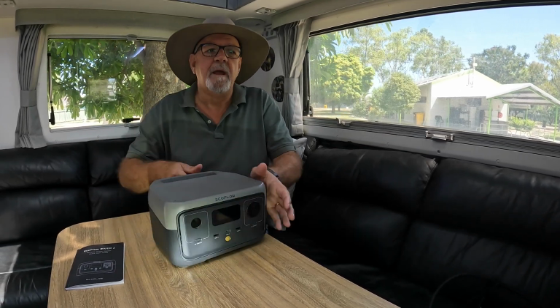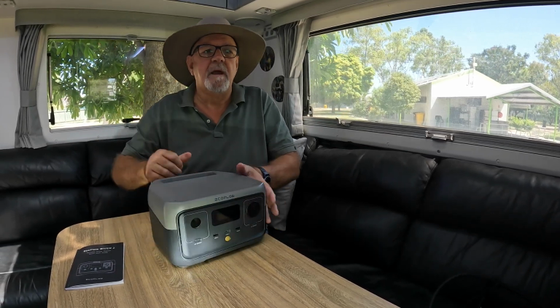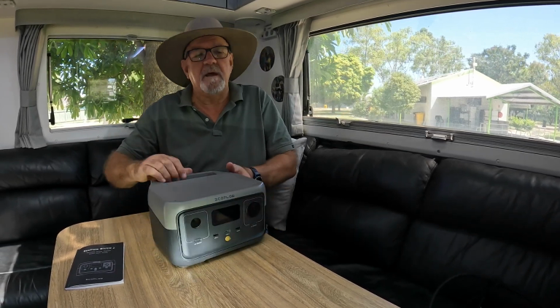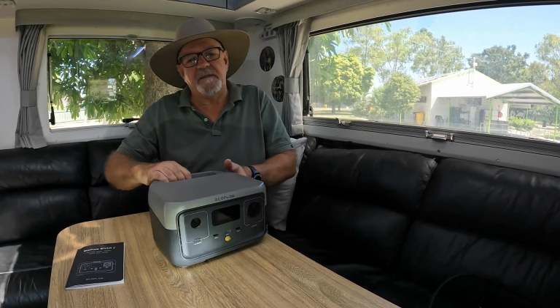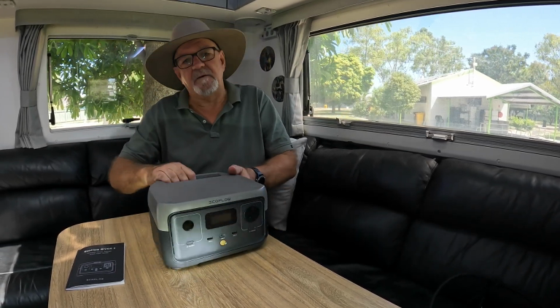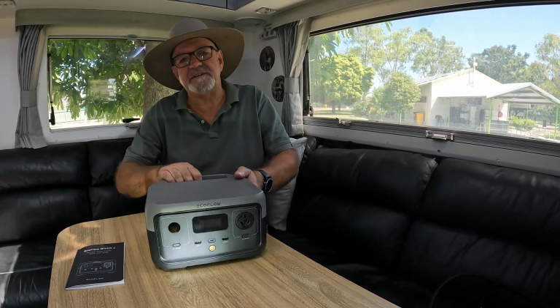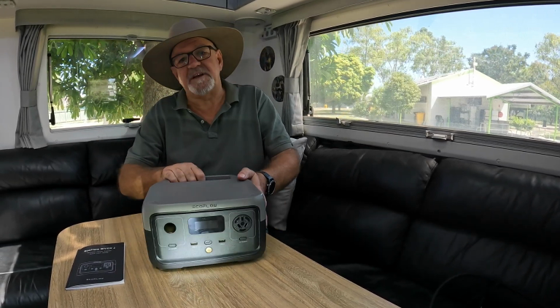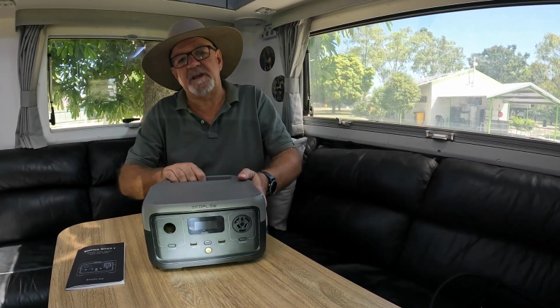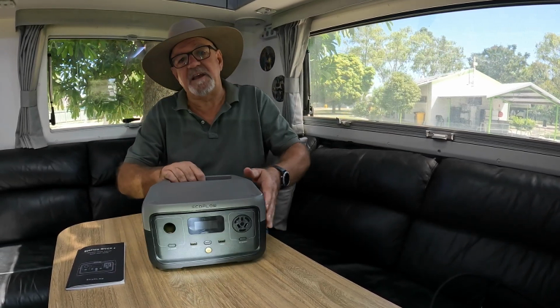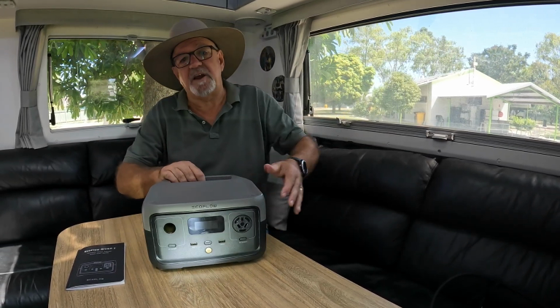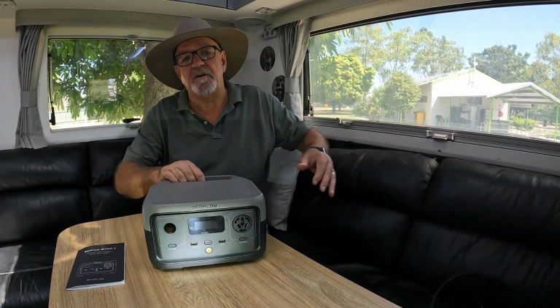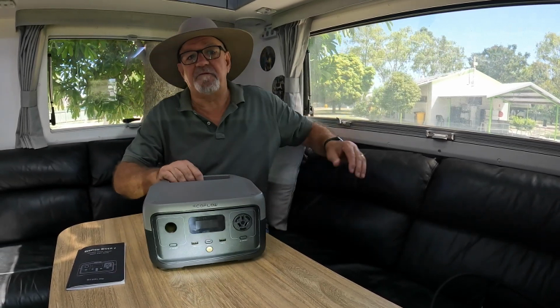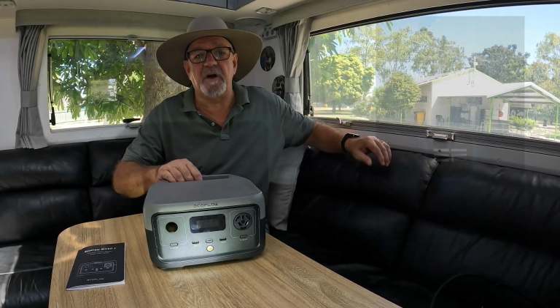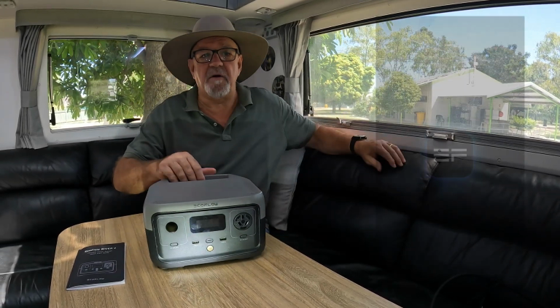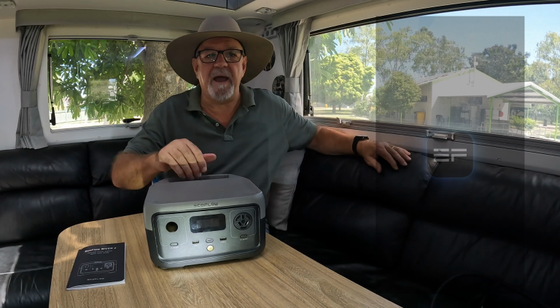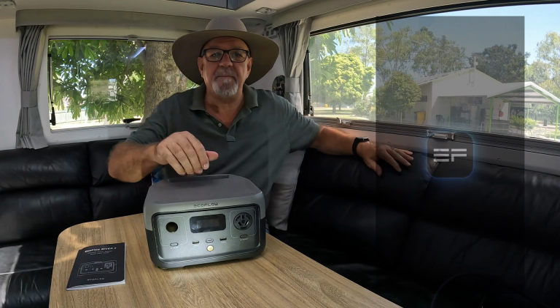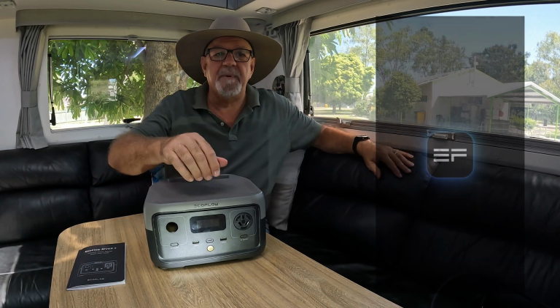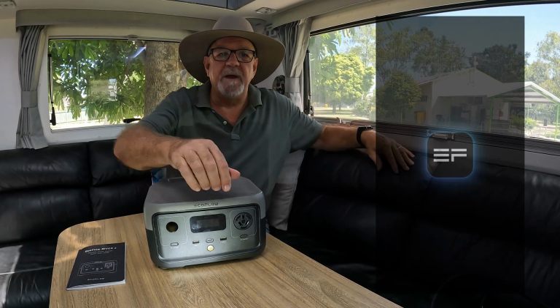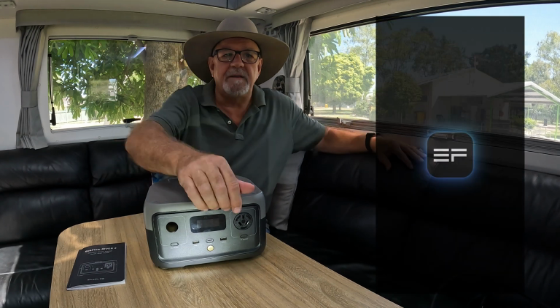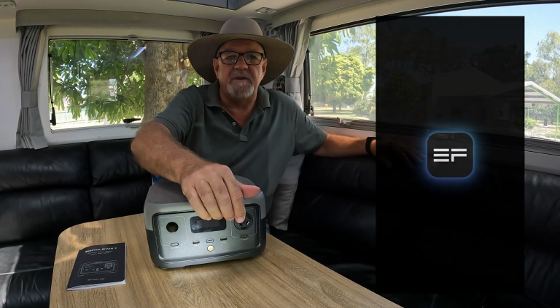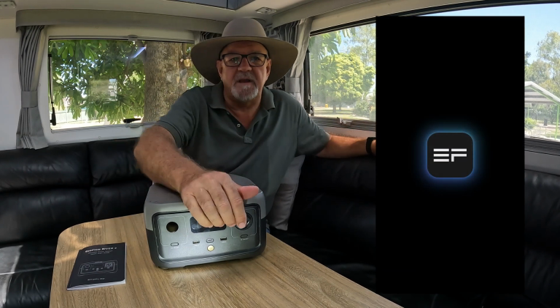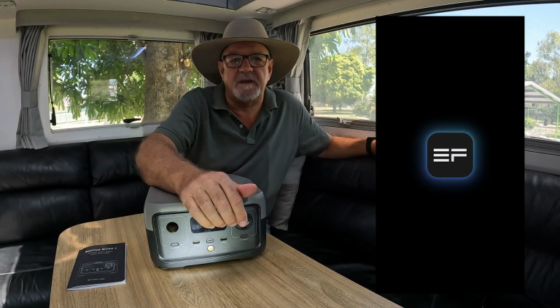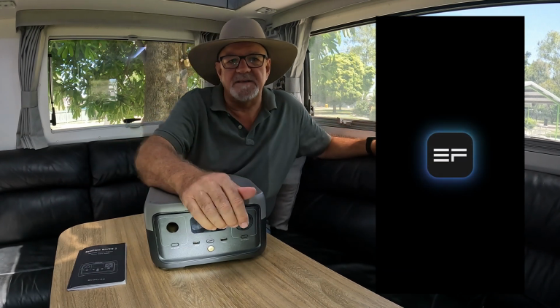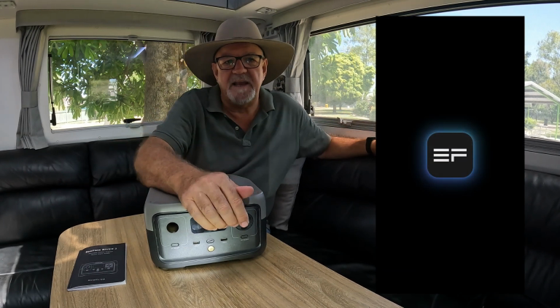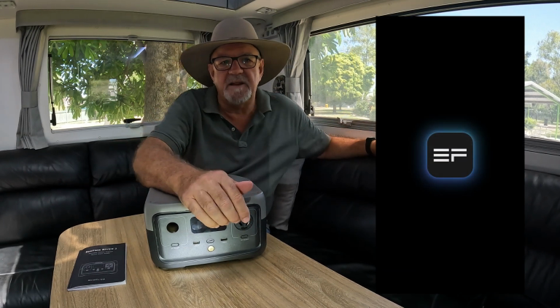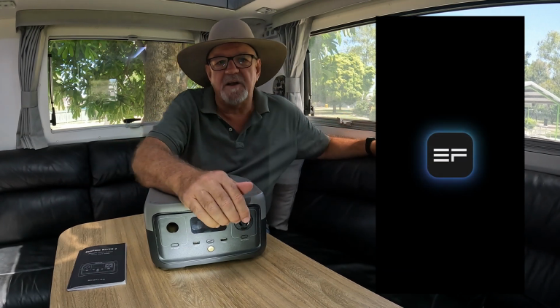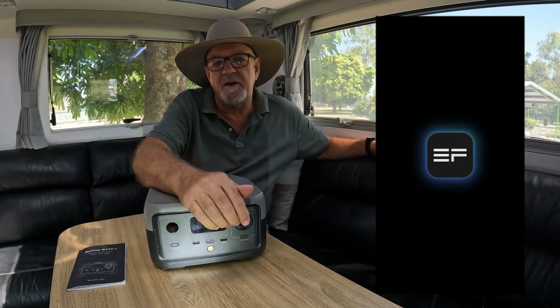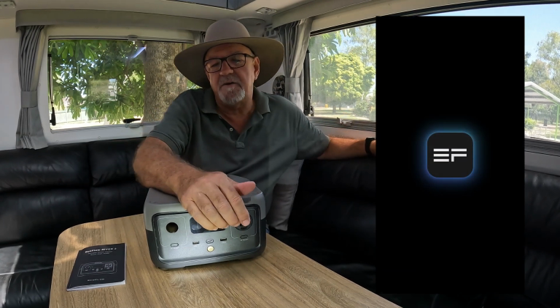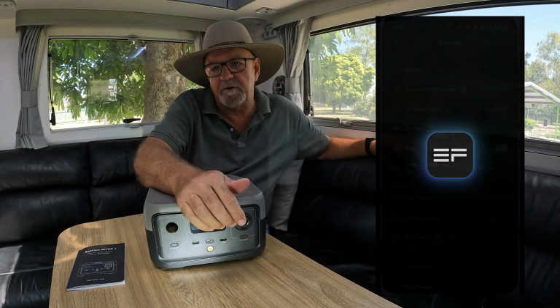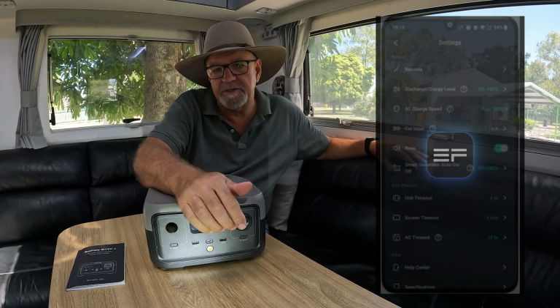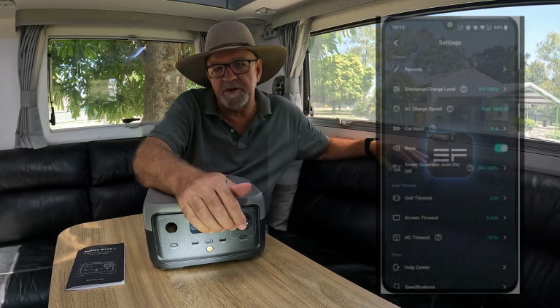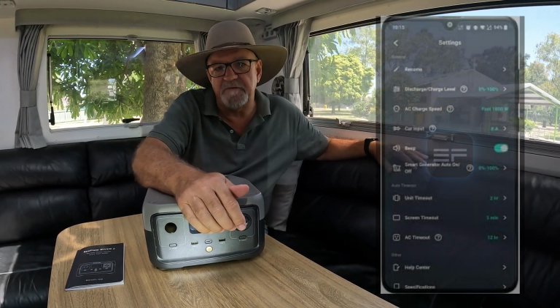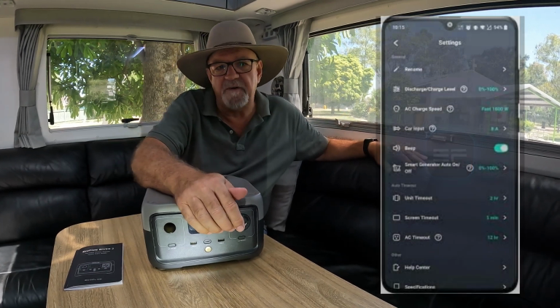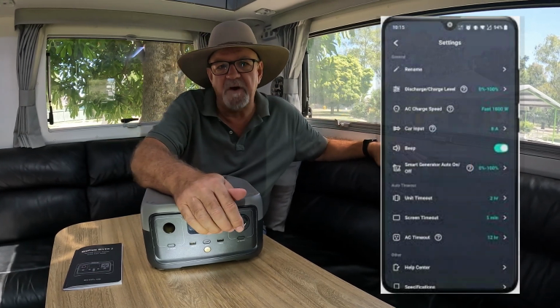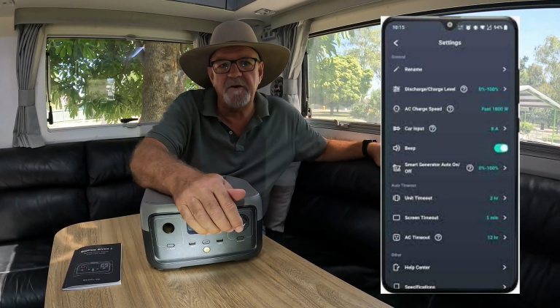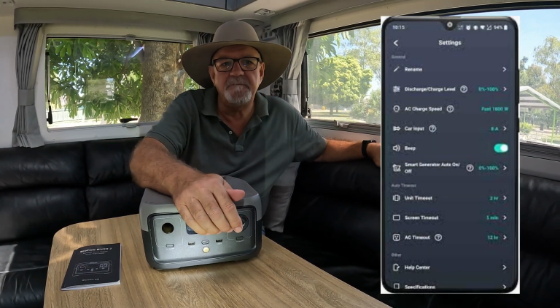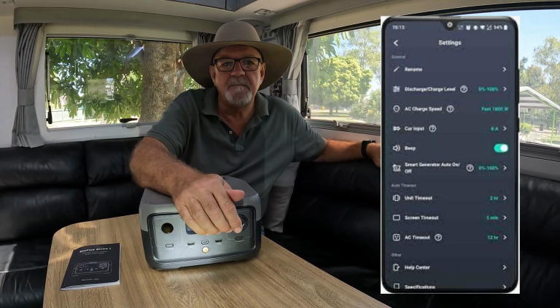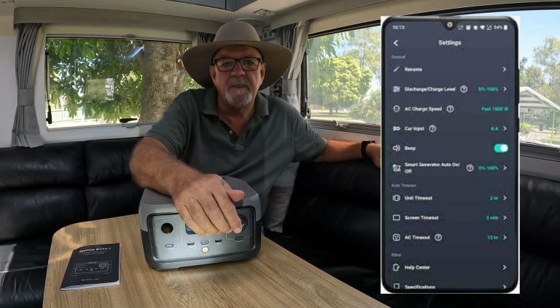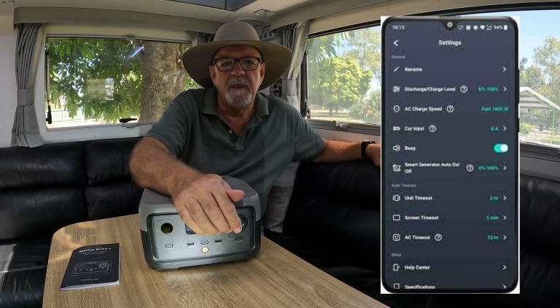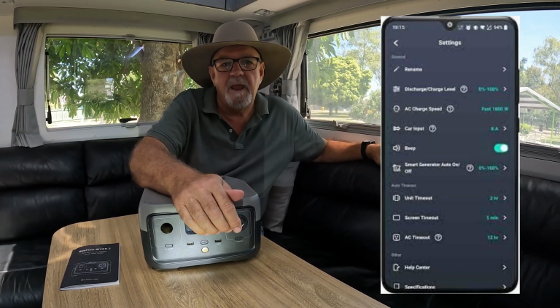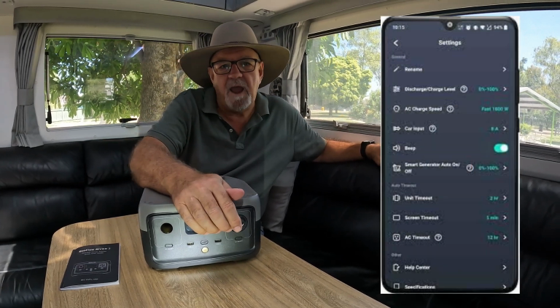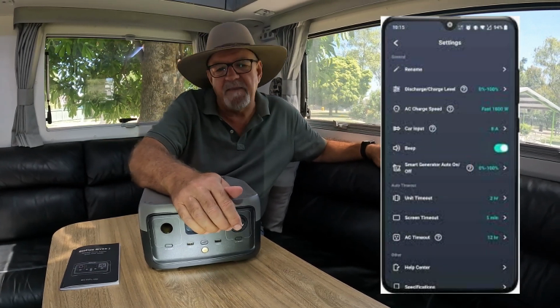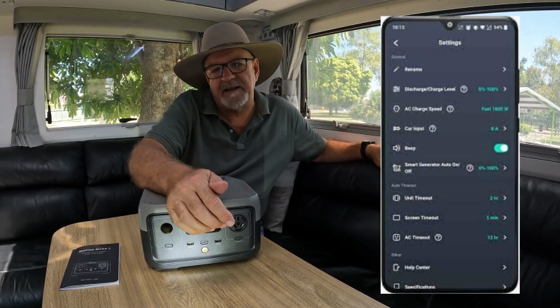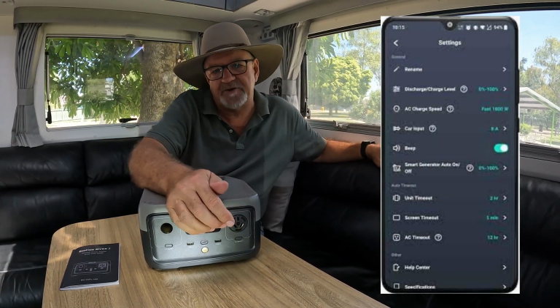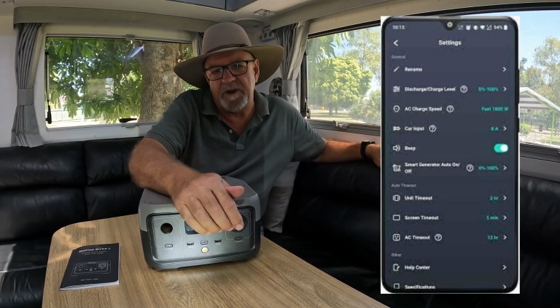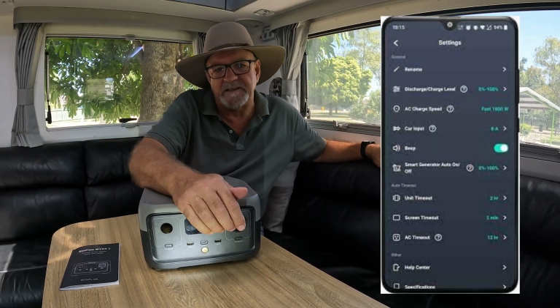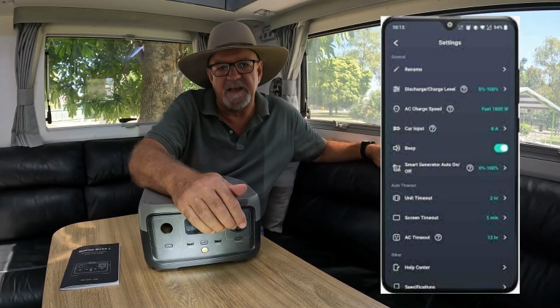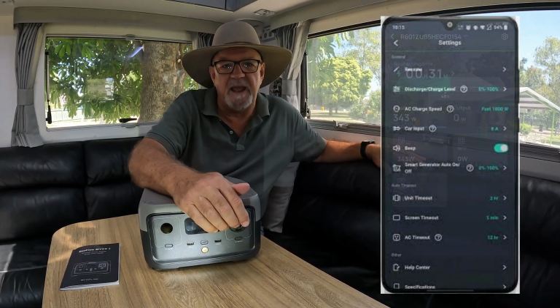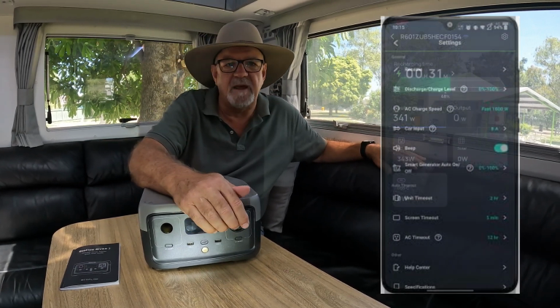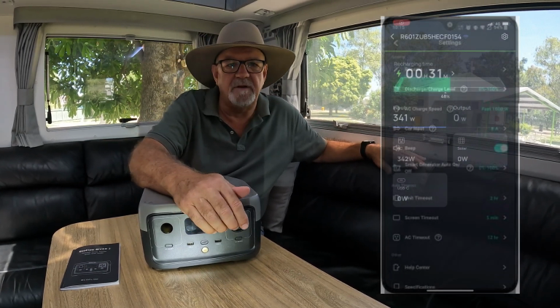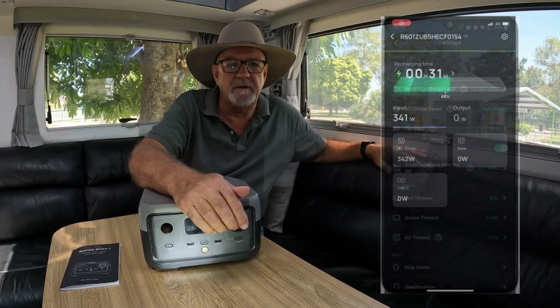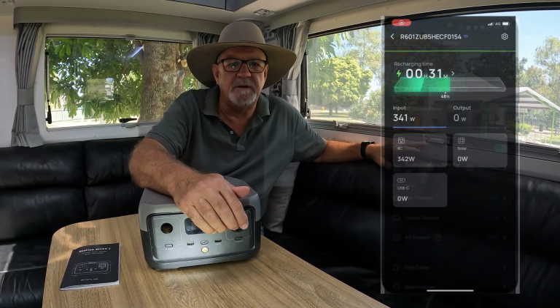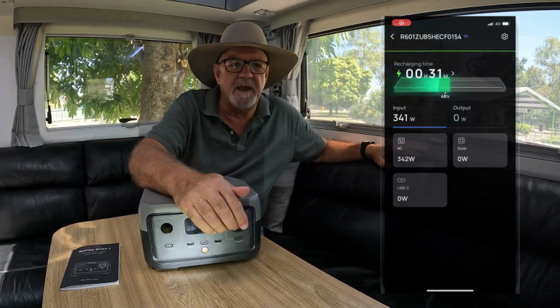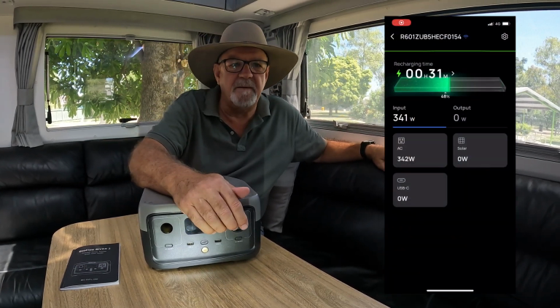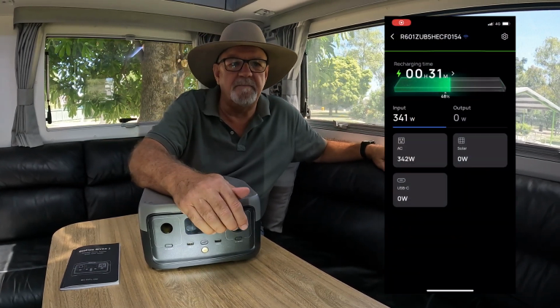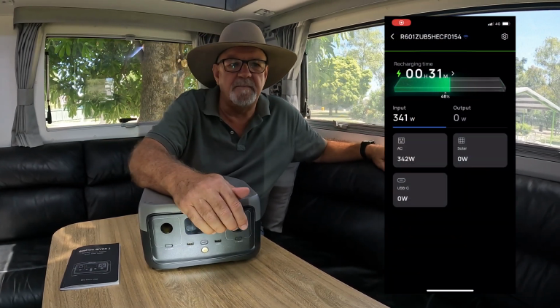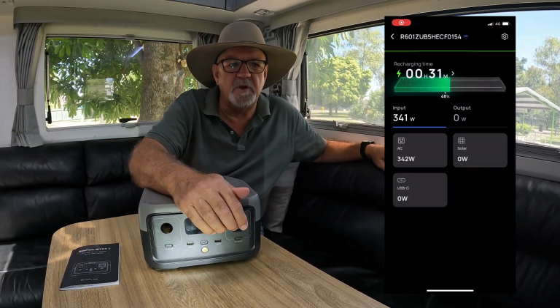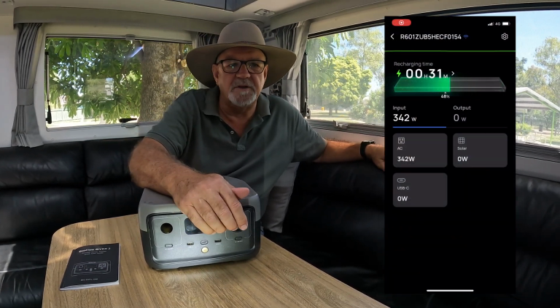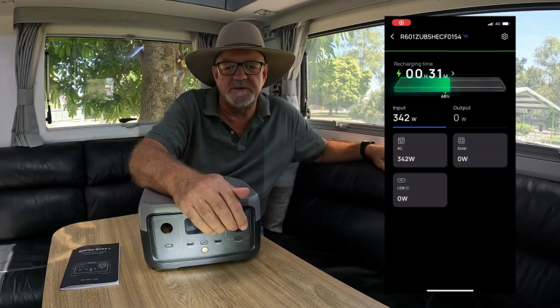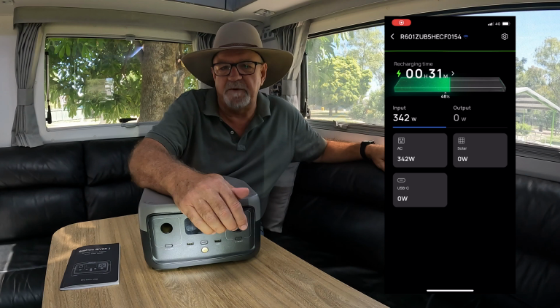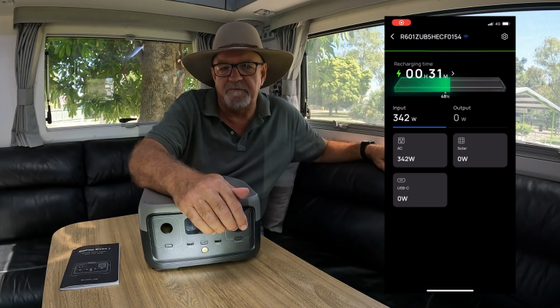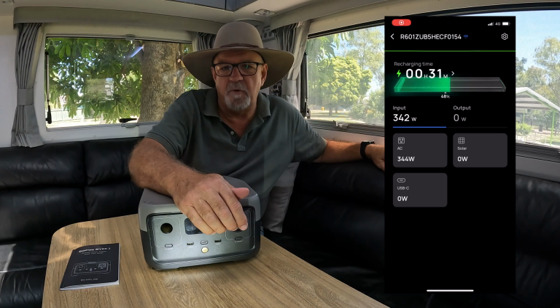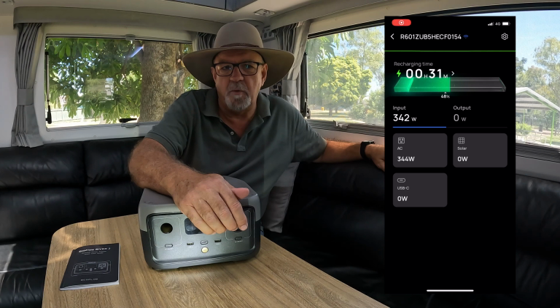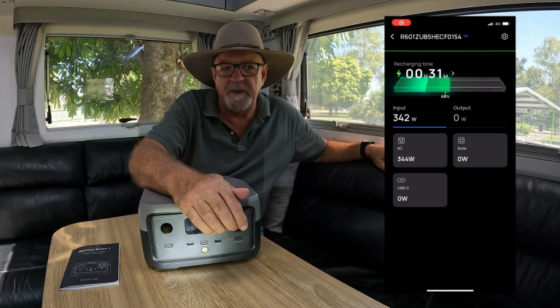There is an EcoFlow app that you can download onto your phone, and that tracks how the unit is performing.